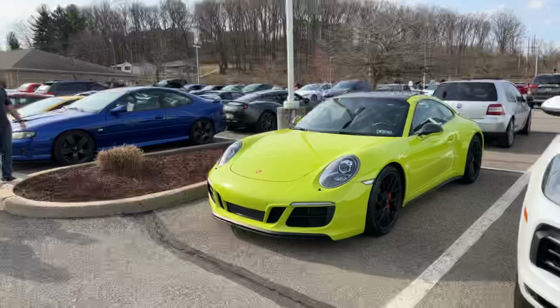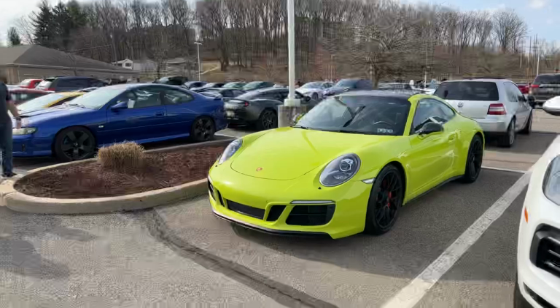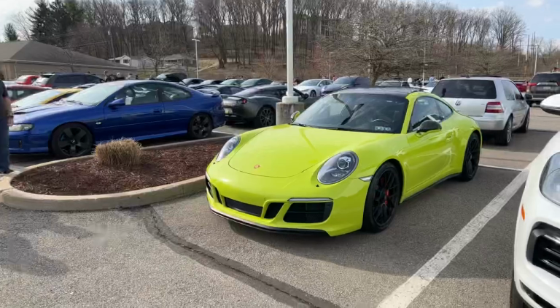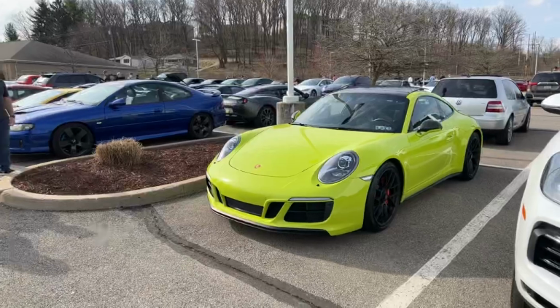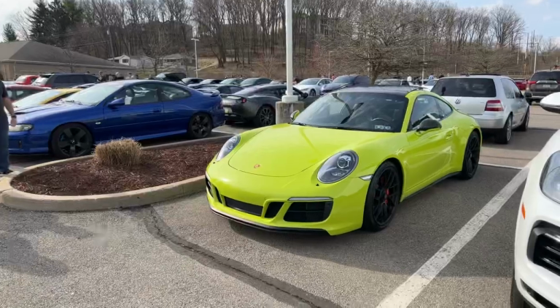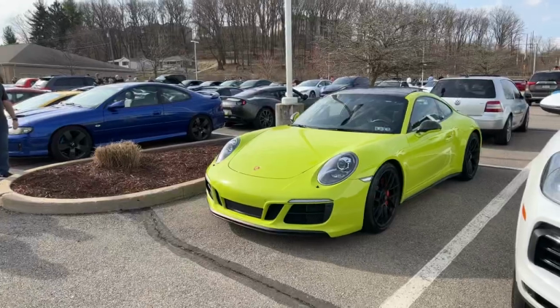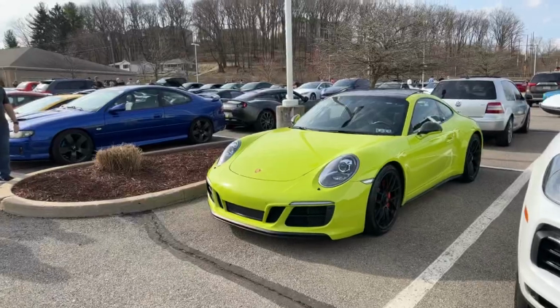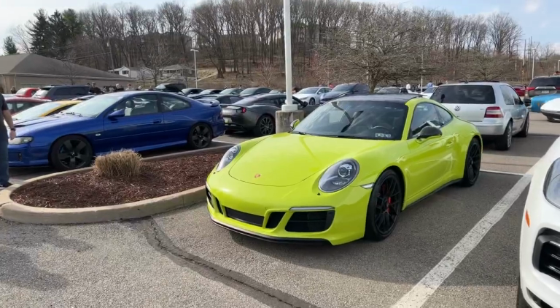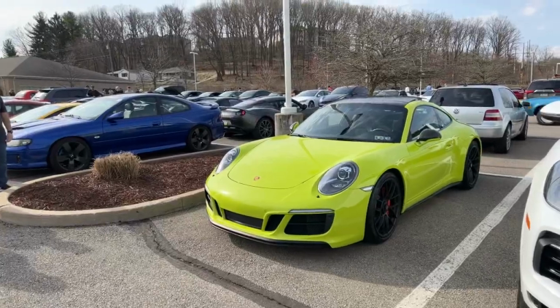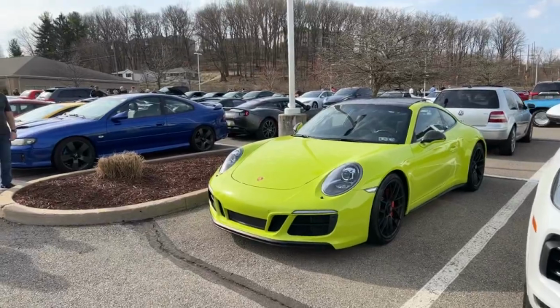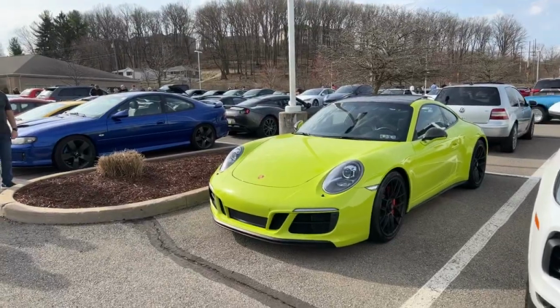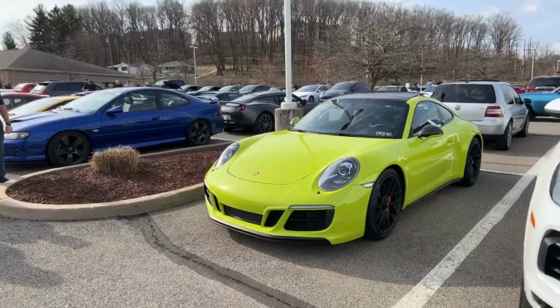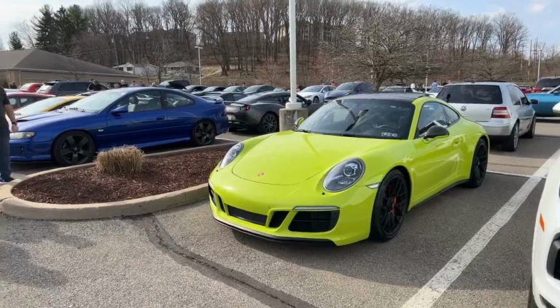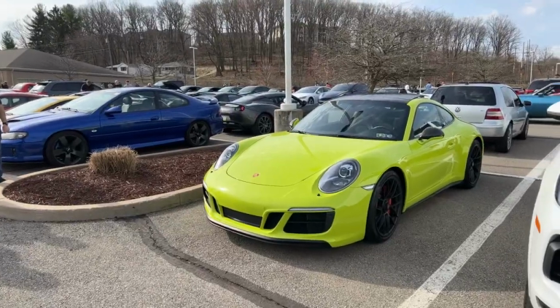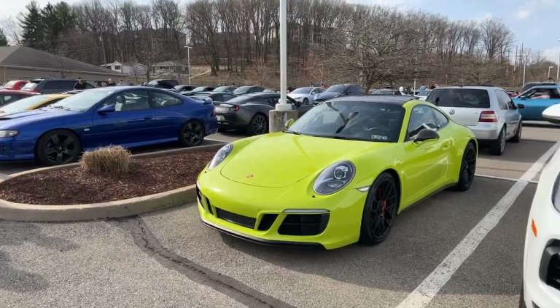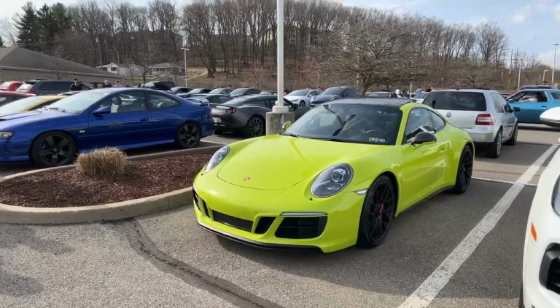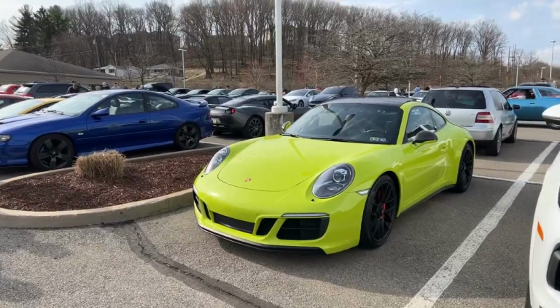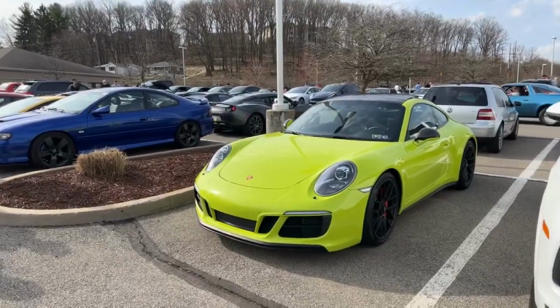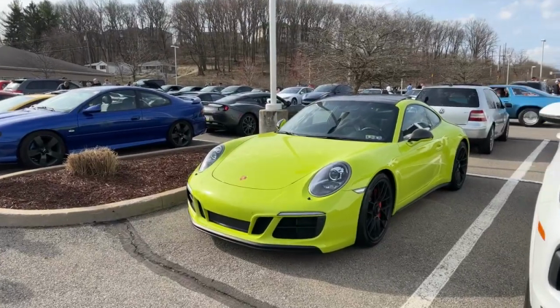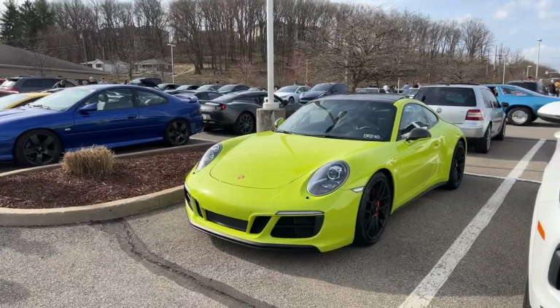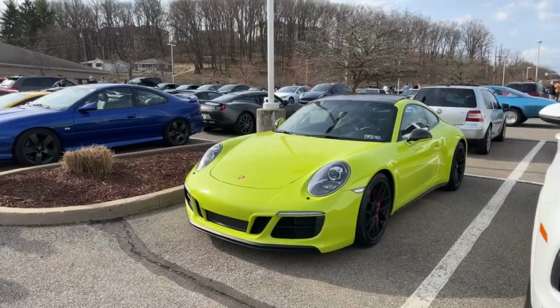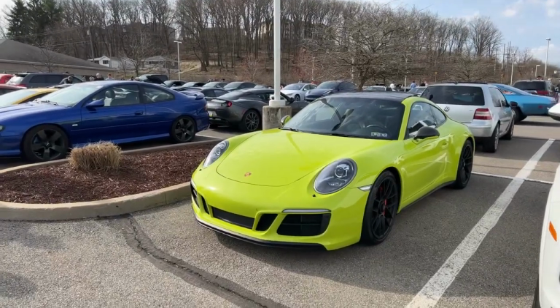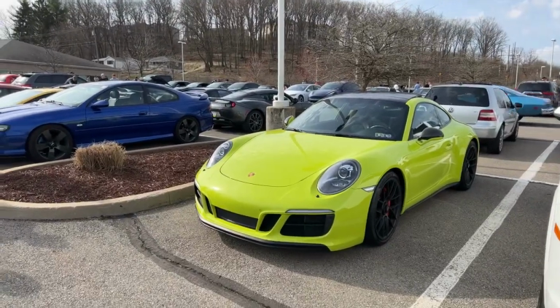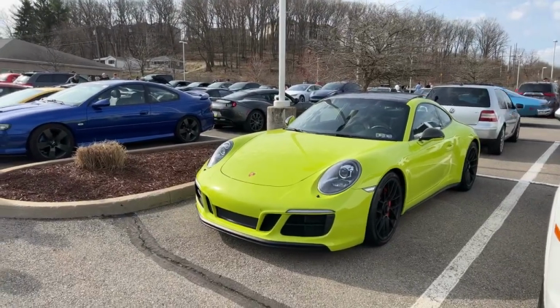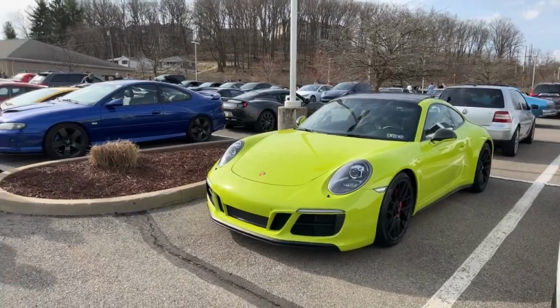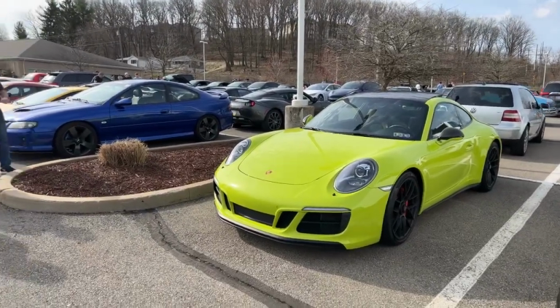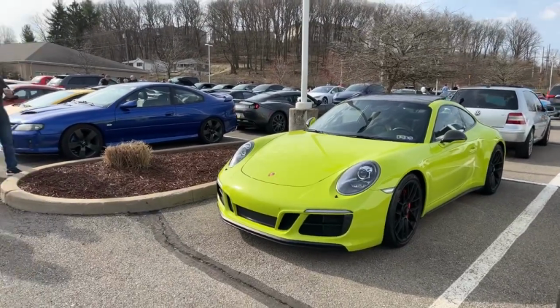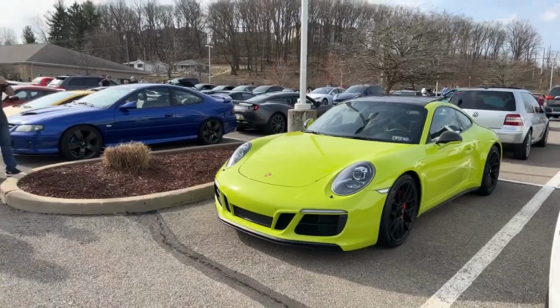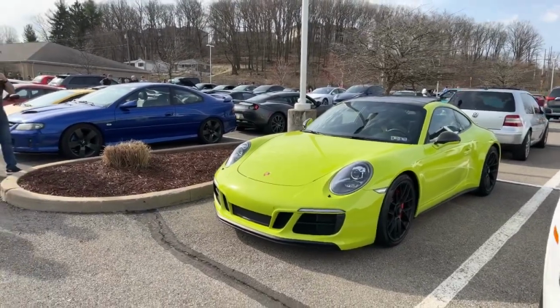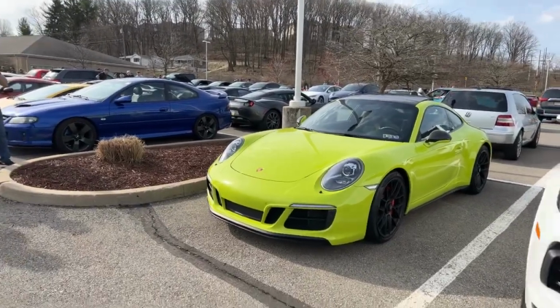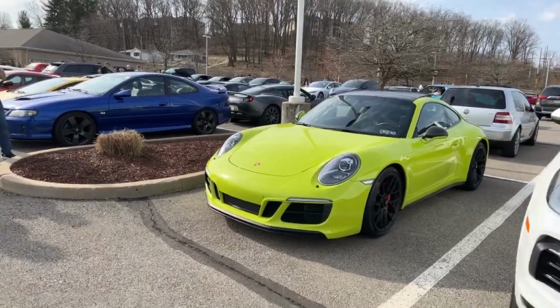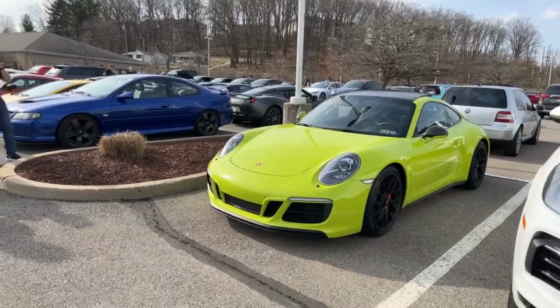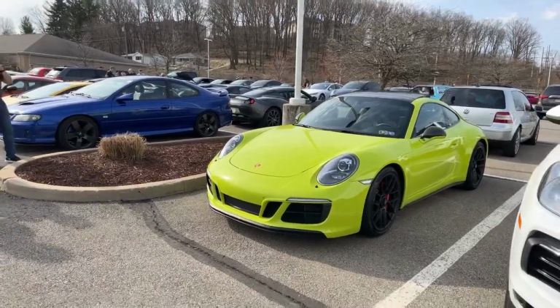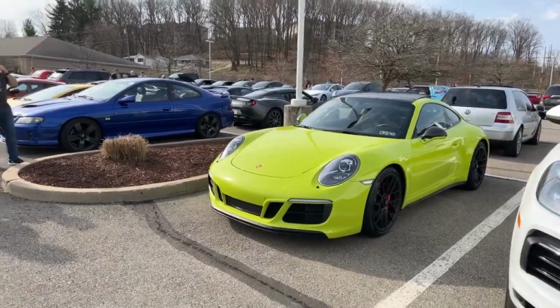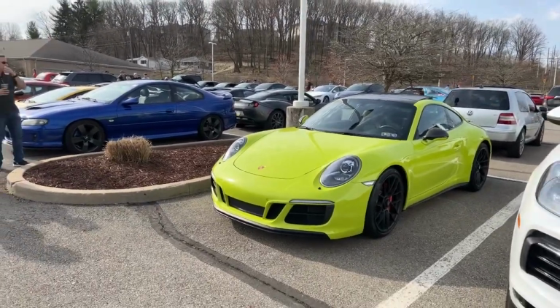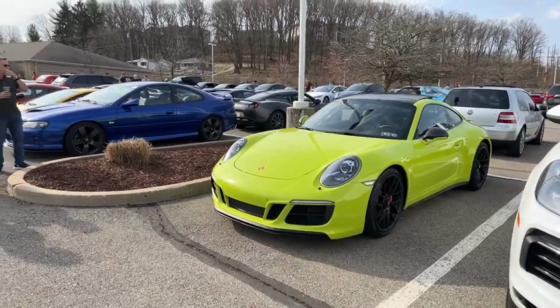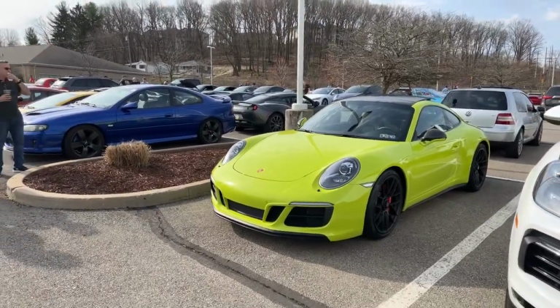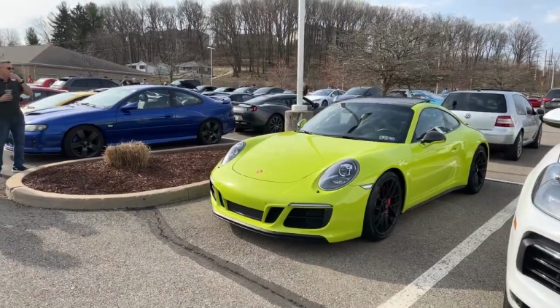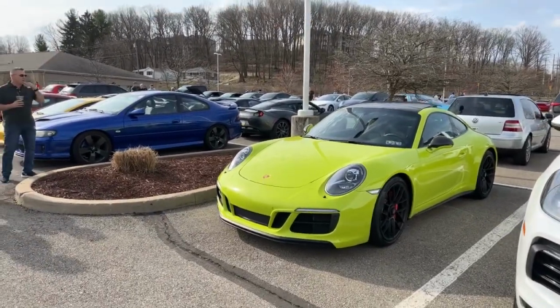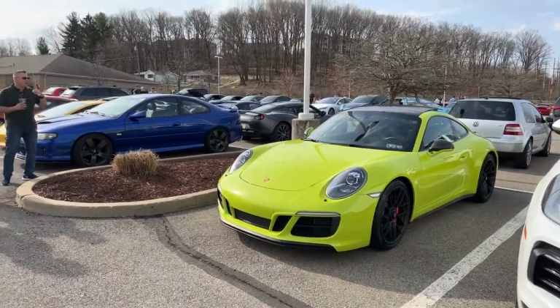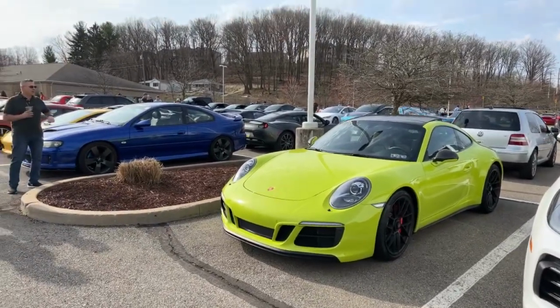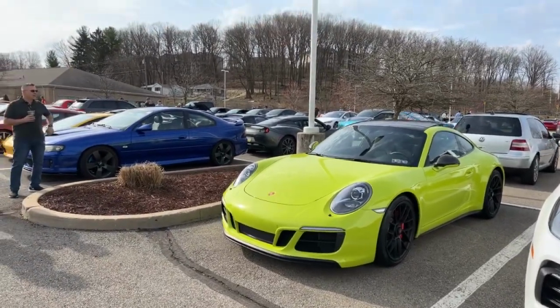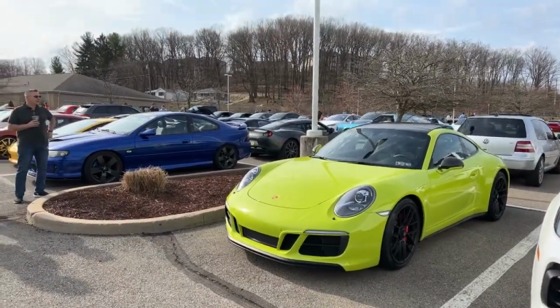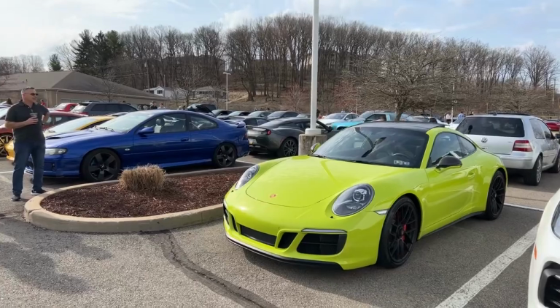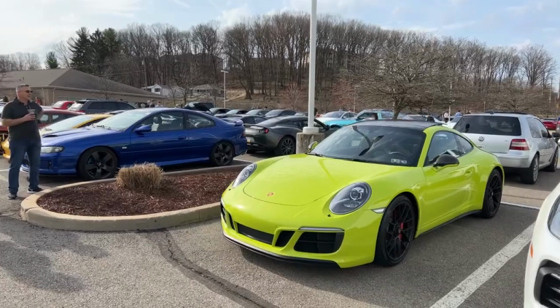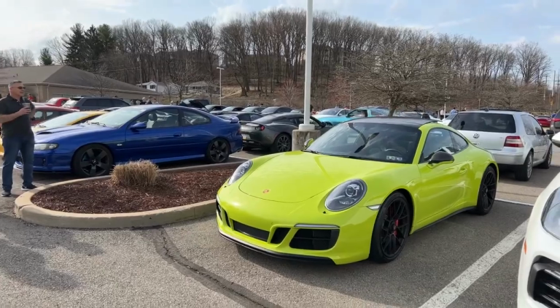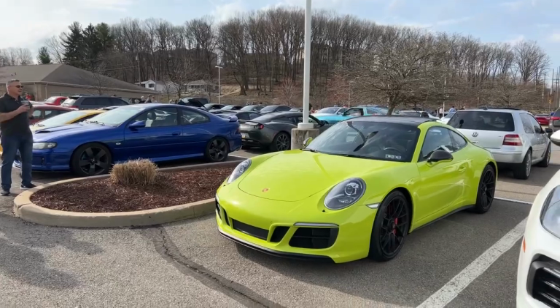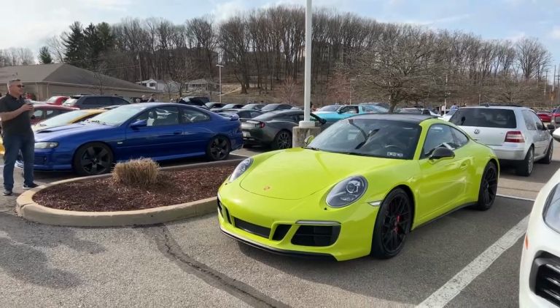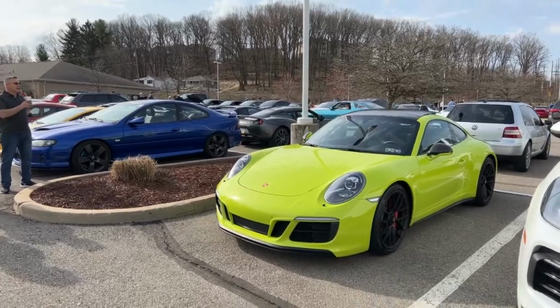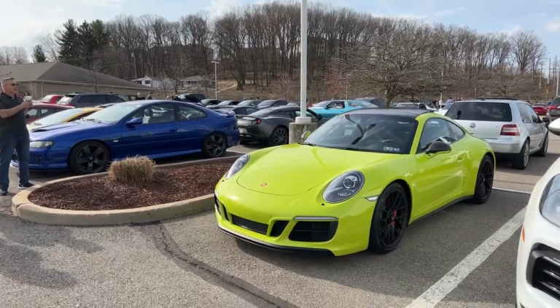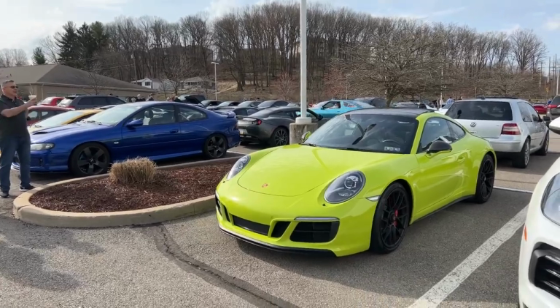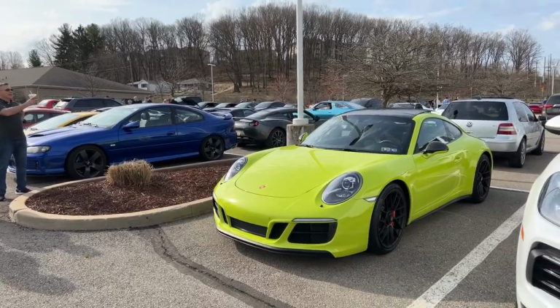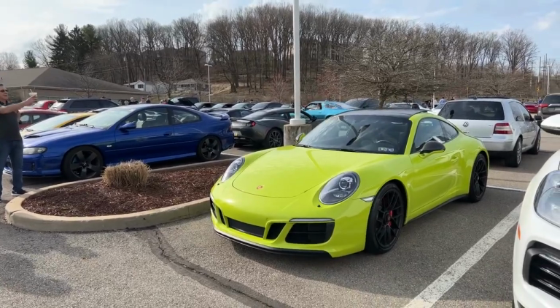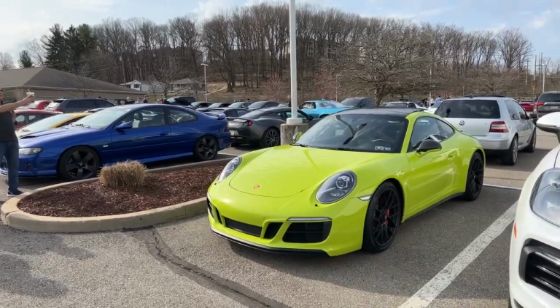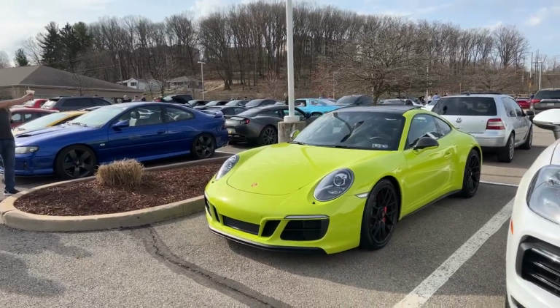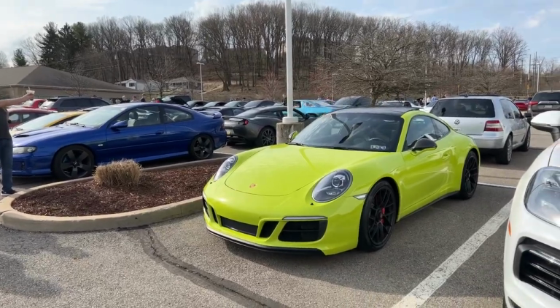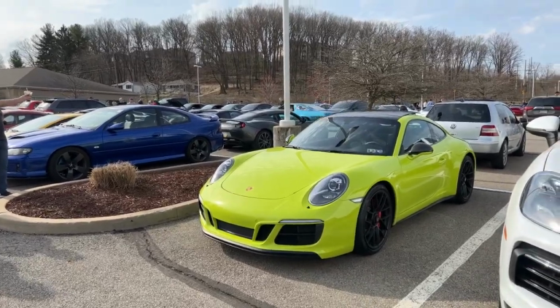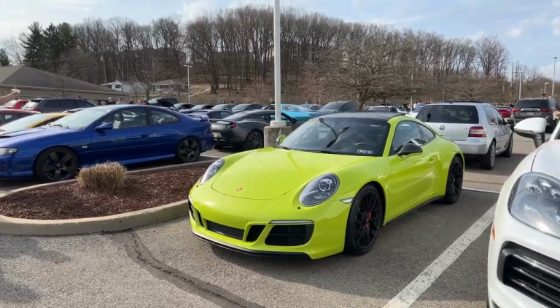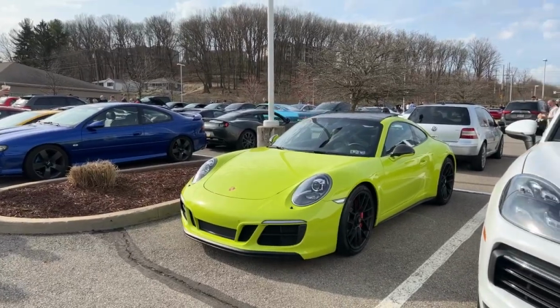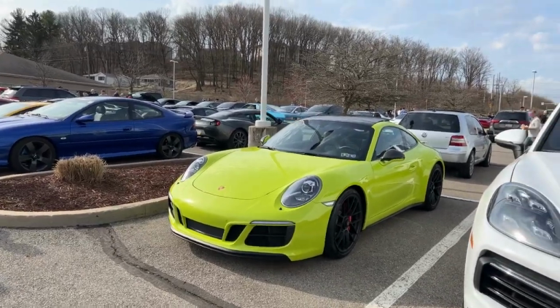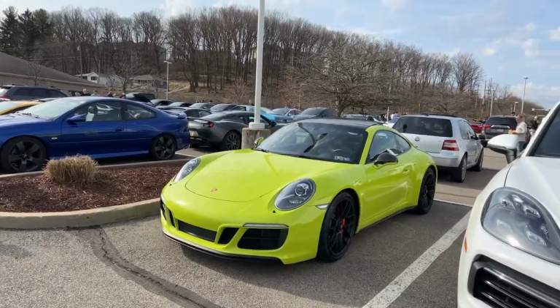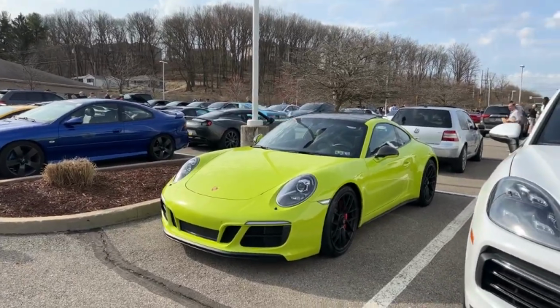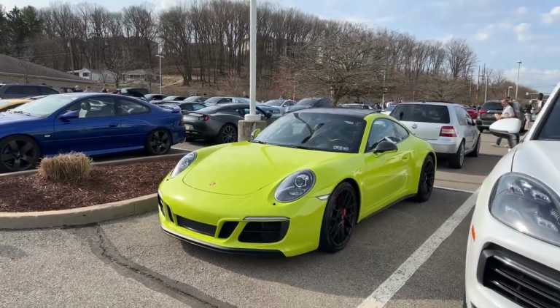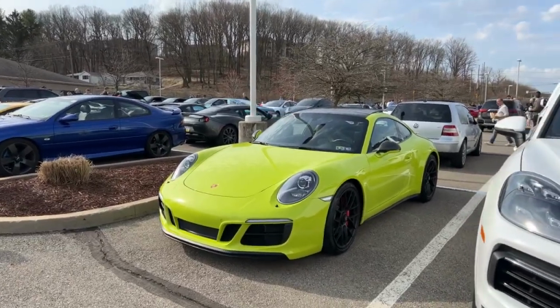Hey, what's up guys? Dr. M3 here for Pittsburgh Cars and Coffee. This is our second meet and probably the nicest day we've ever had.